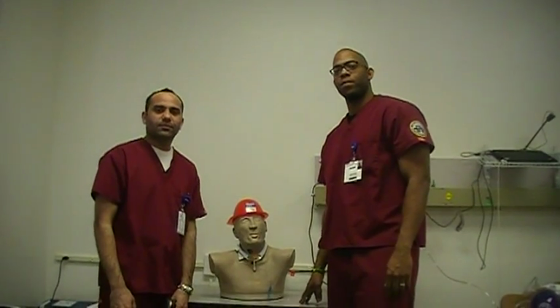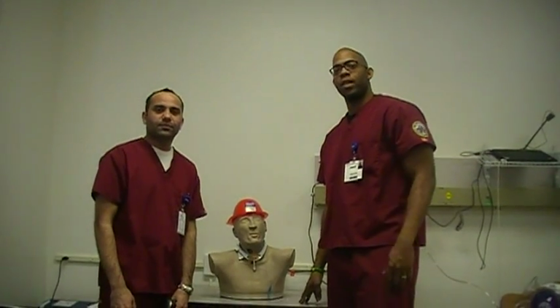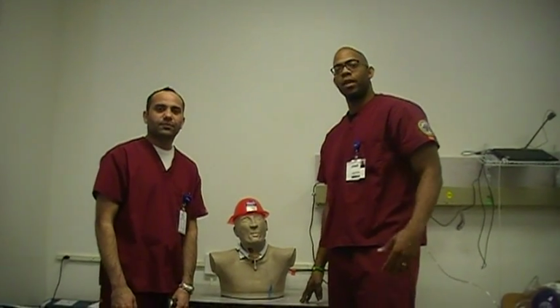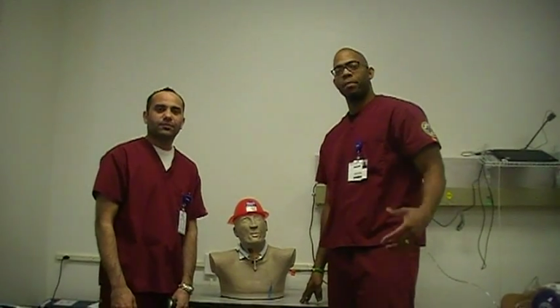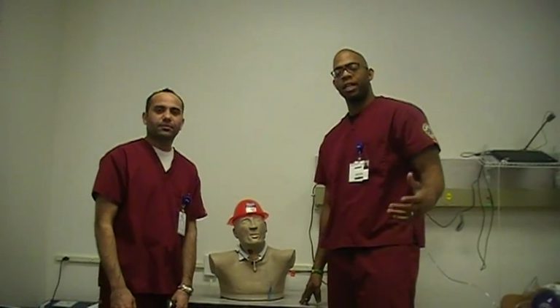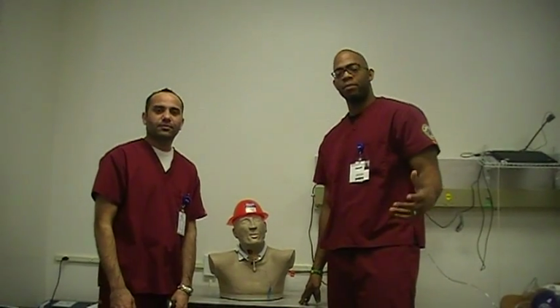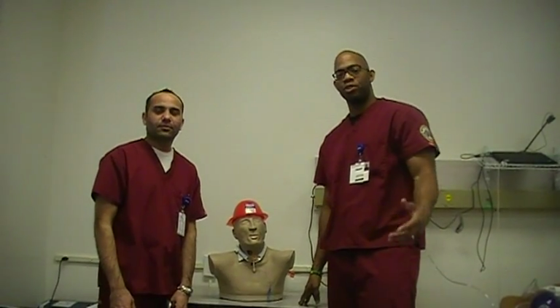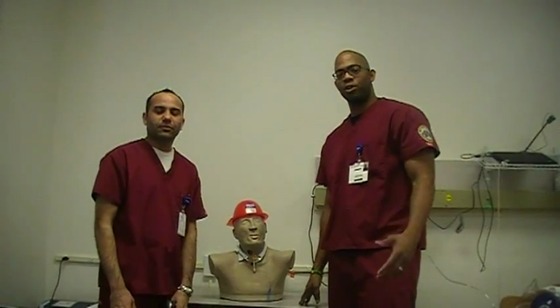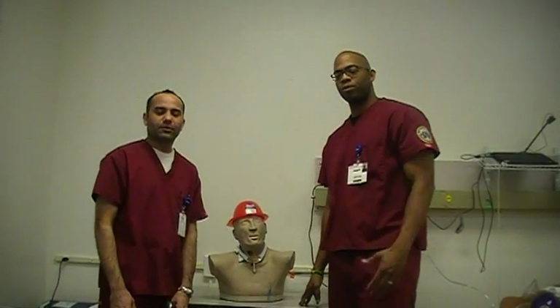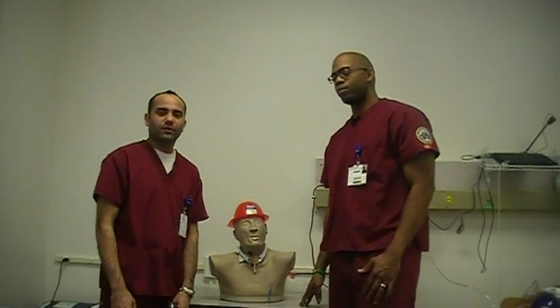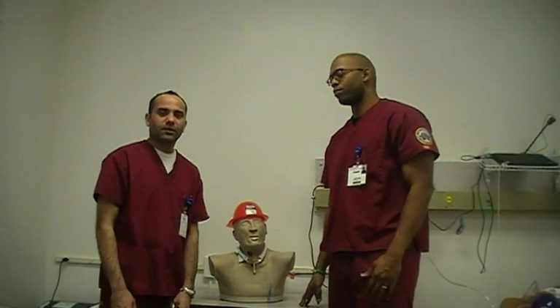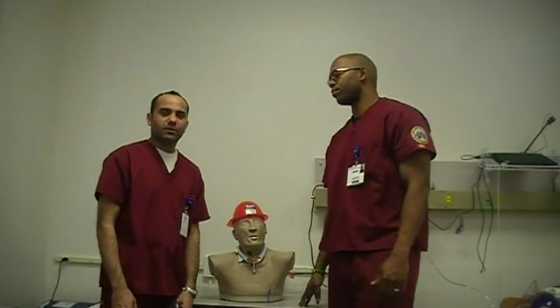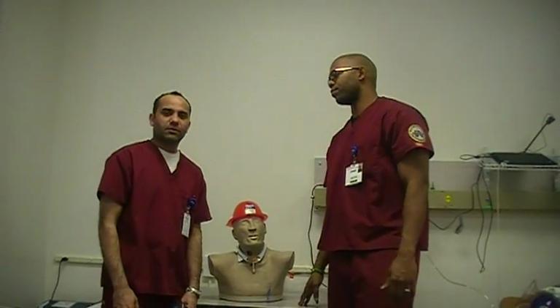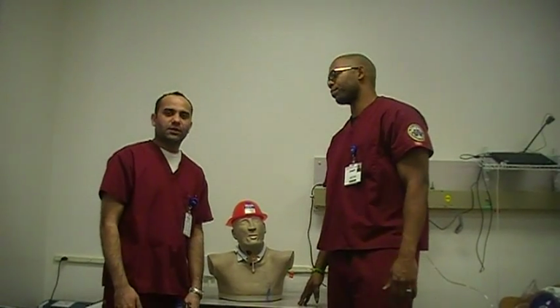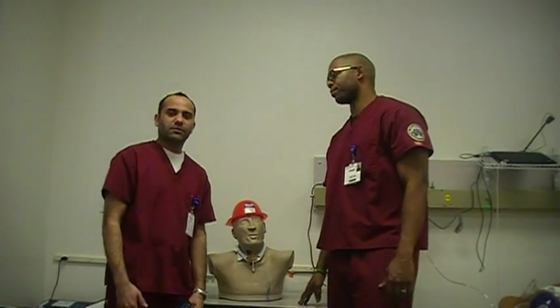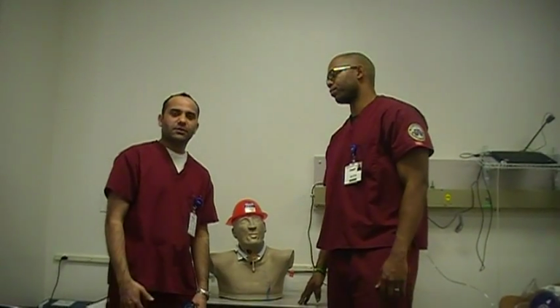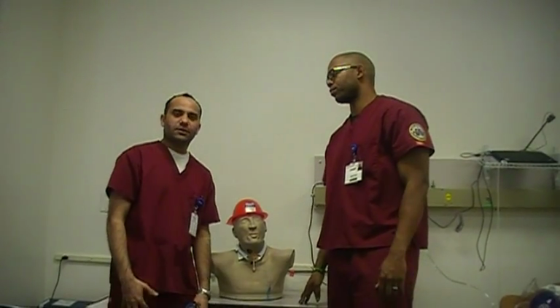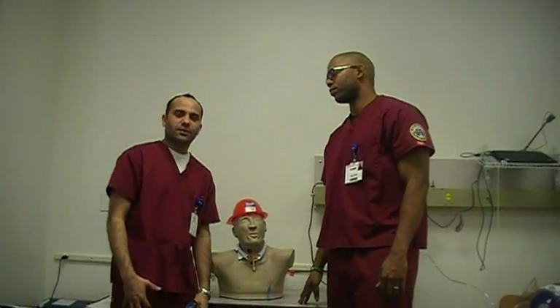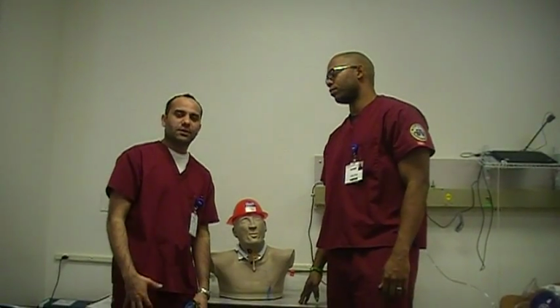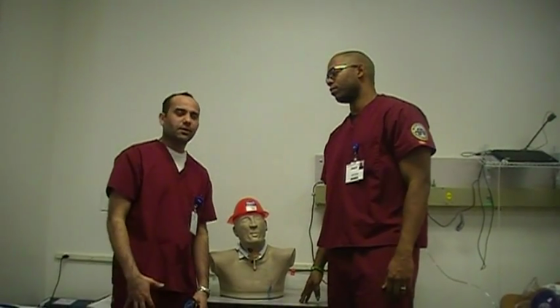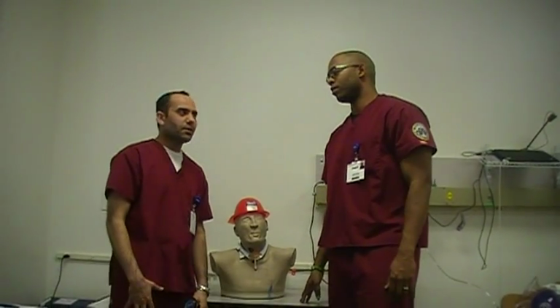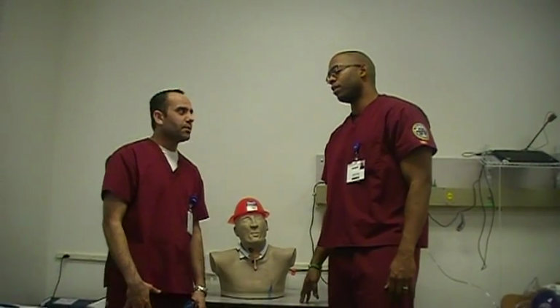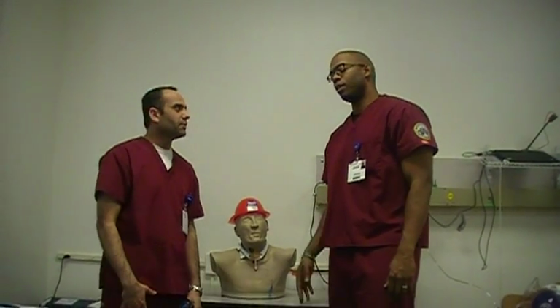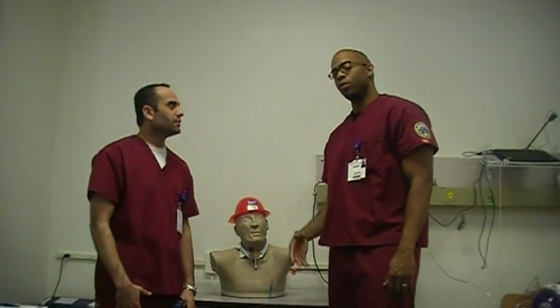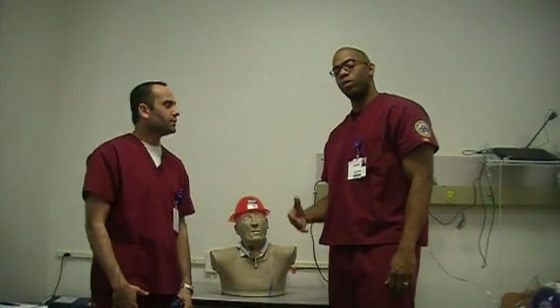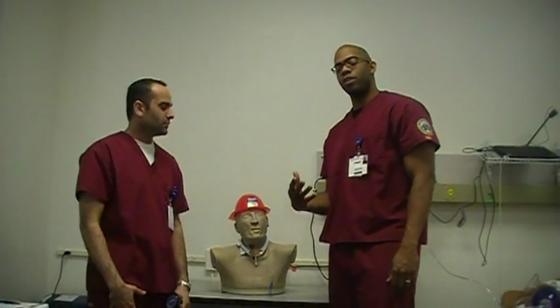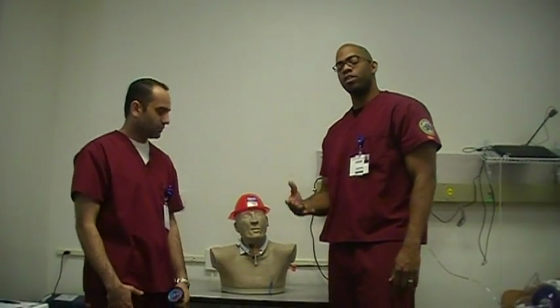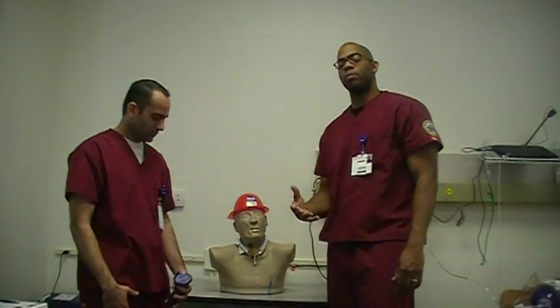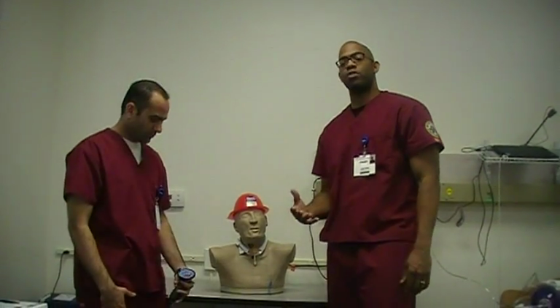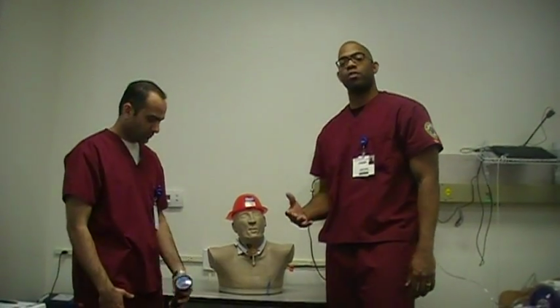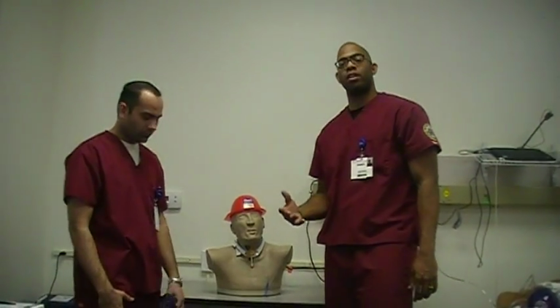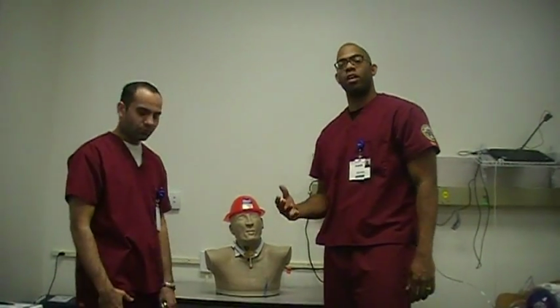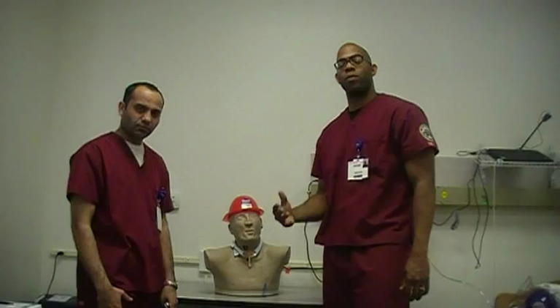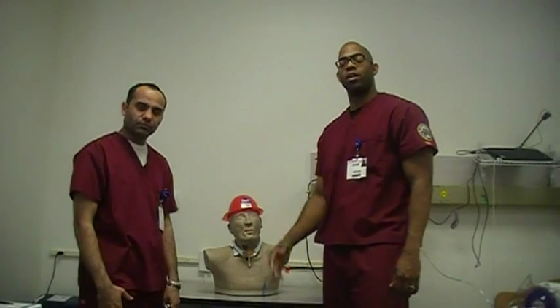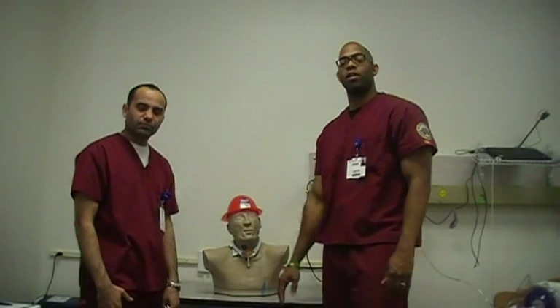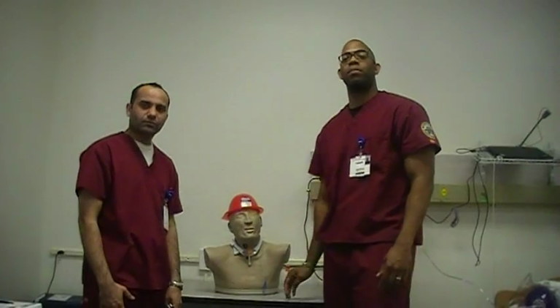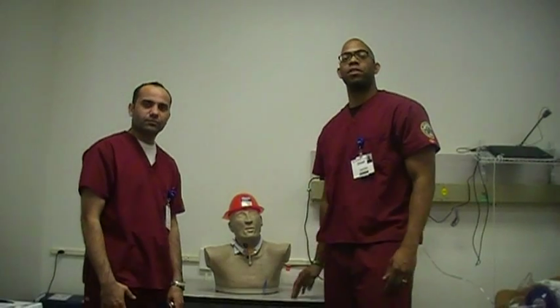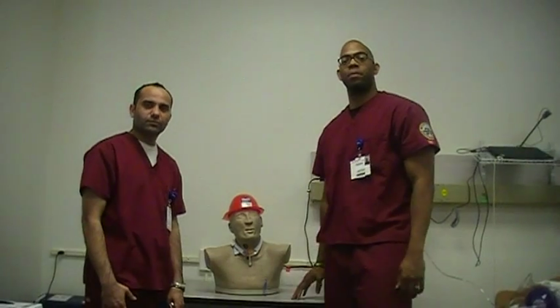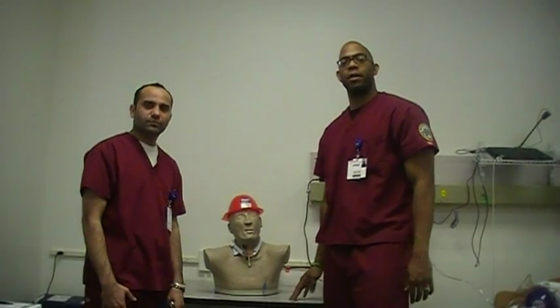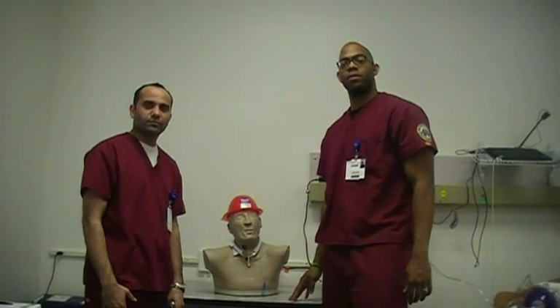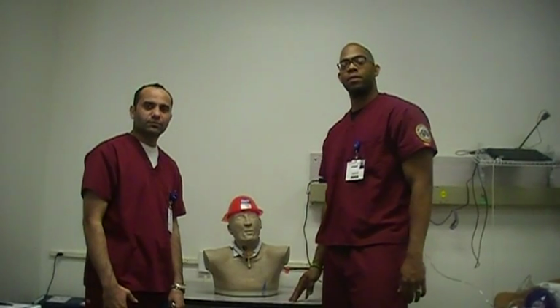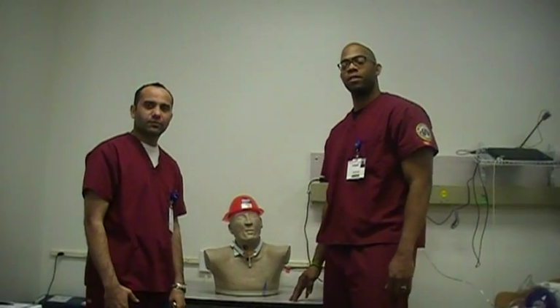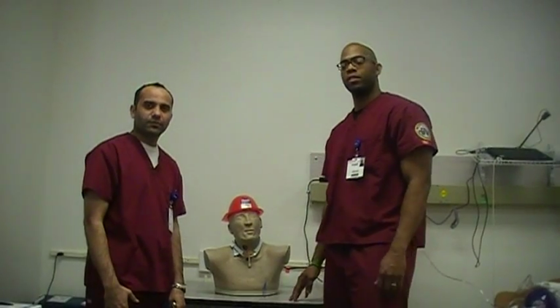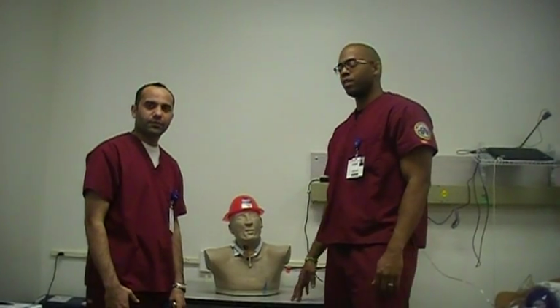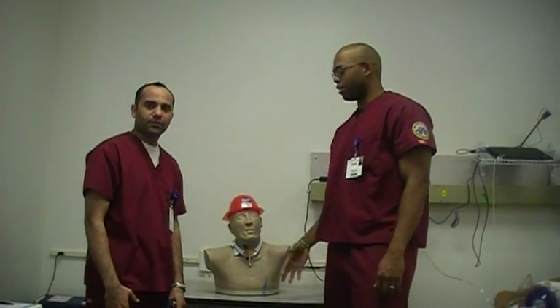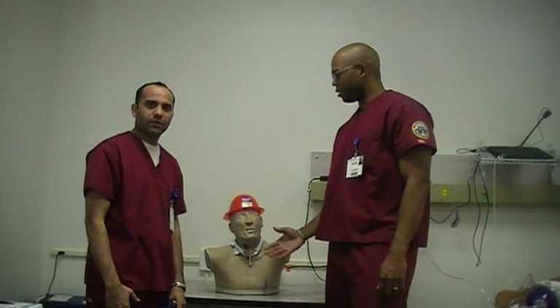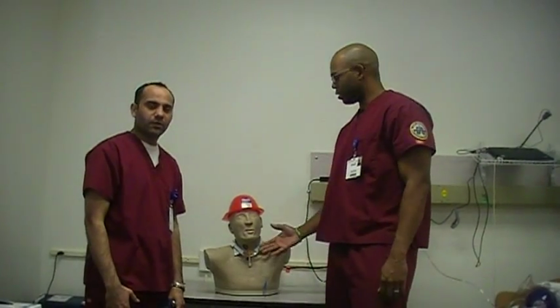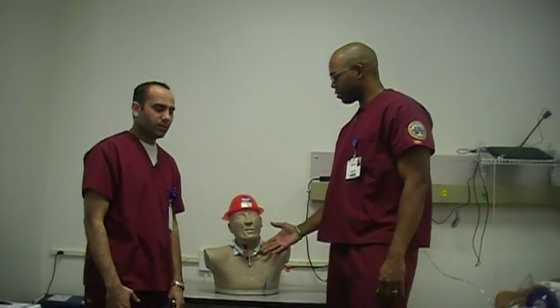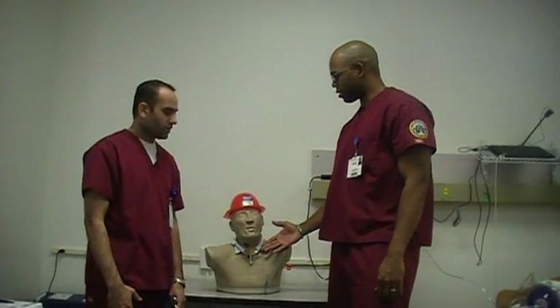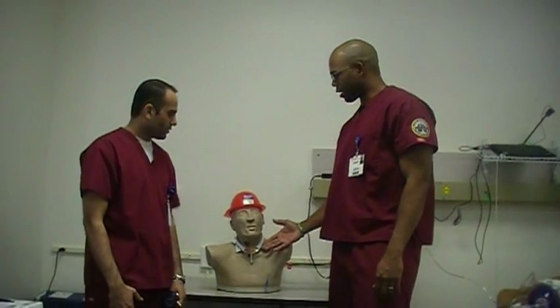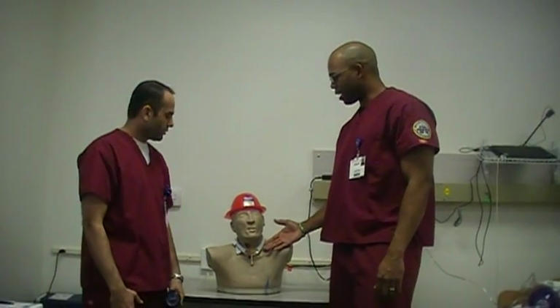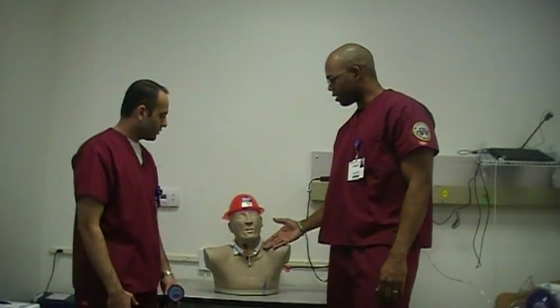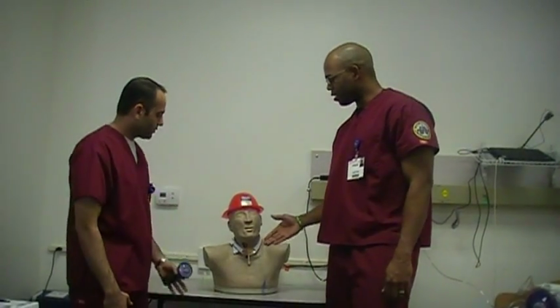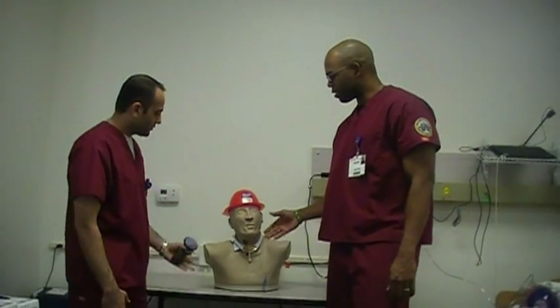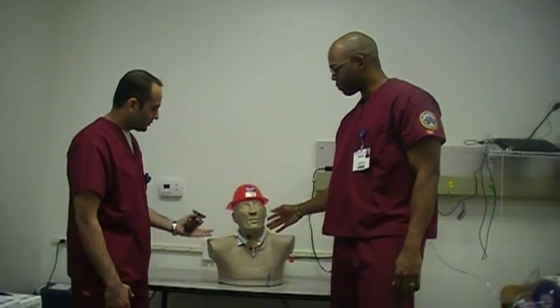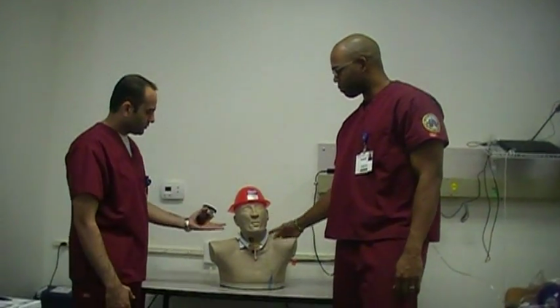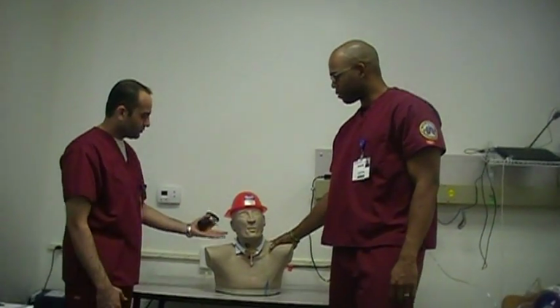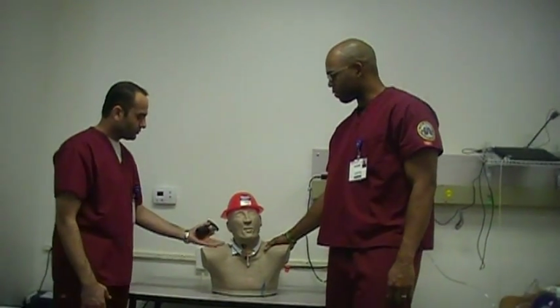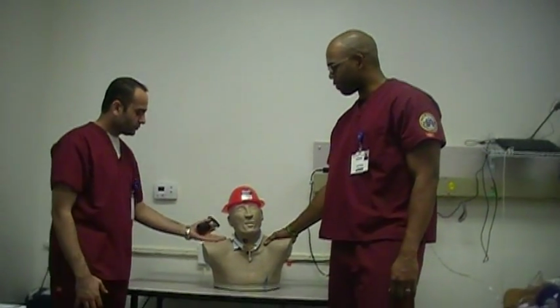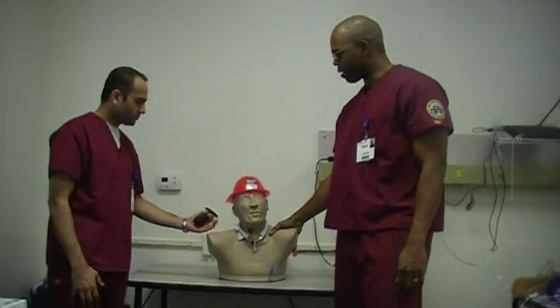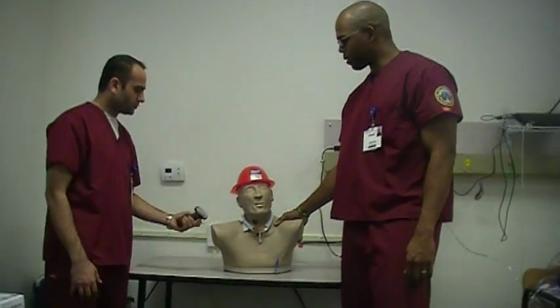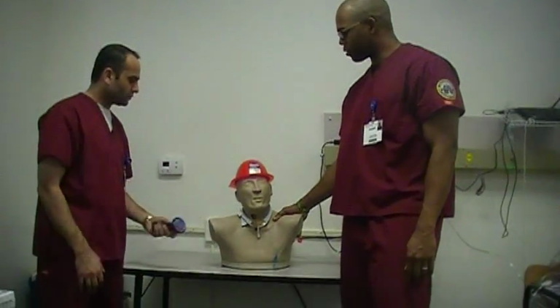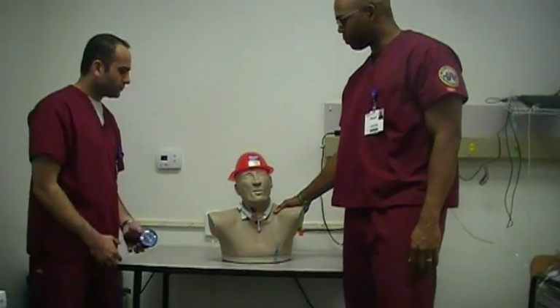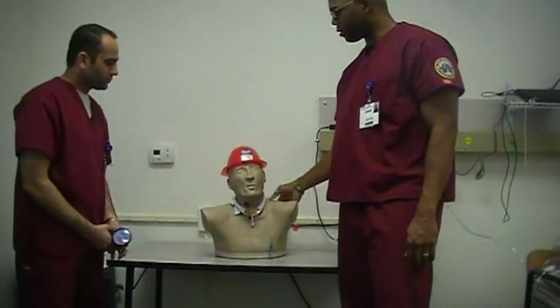My name is Joe. My name is Yatine. We're here to demonstrate airway cuff pressure management. This is our colleague, Mr. Fire Marshal Bill.